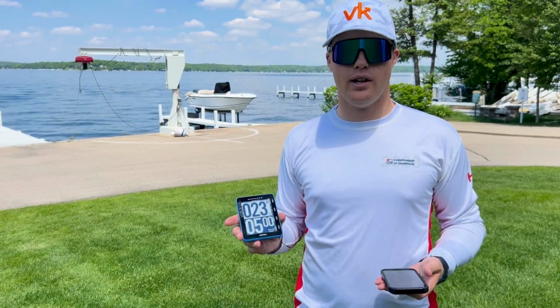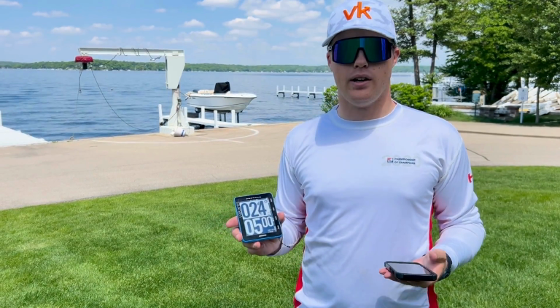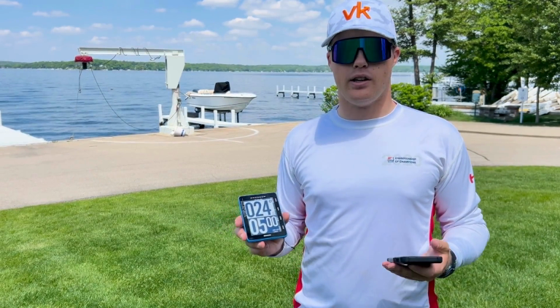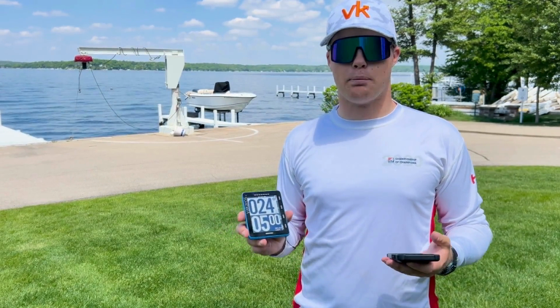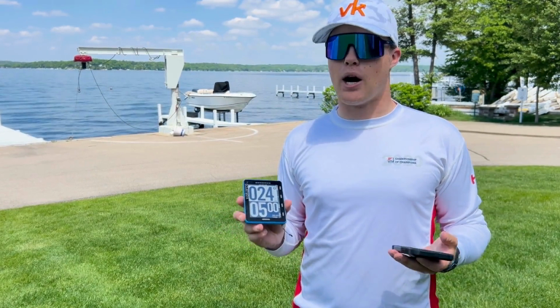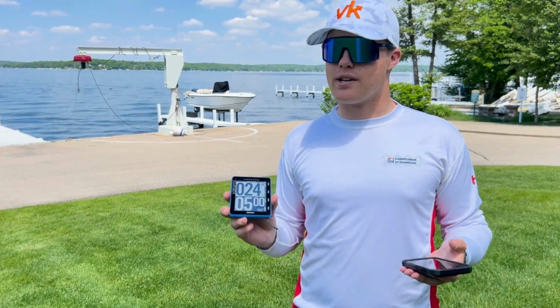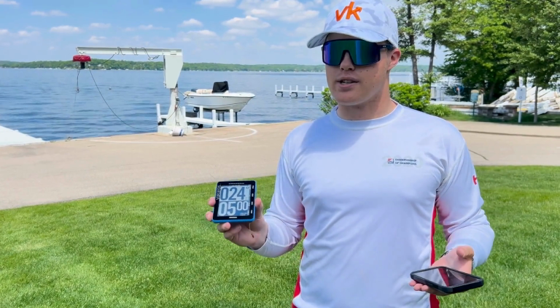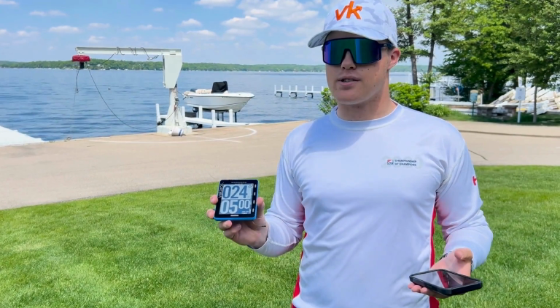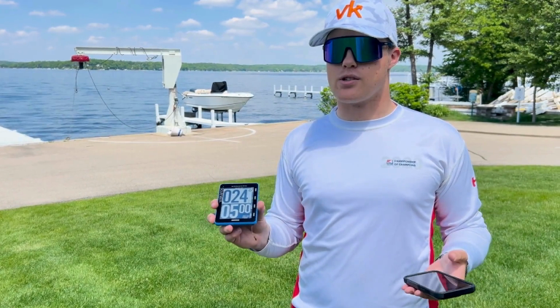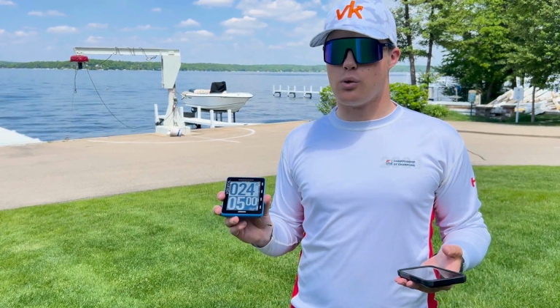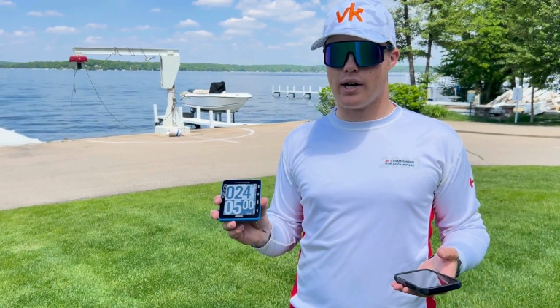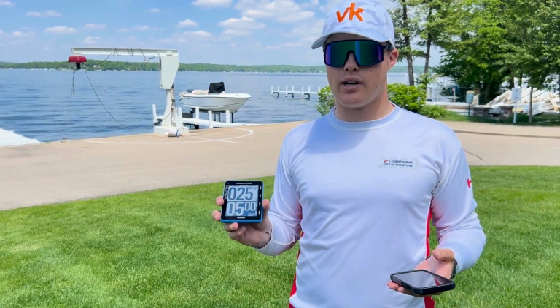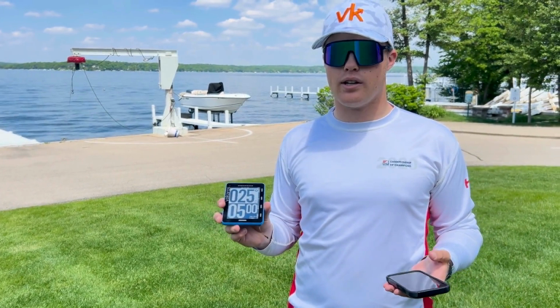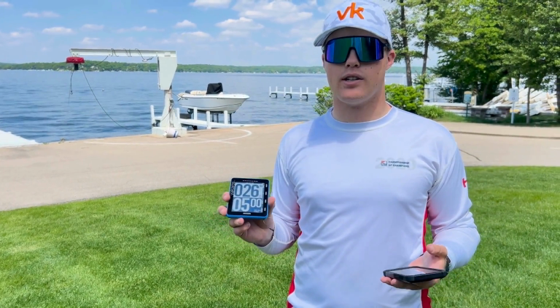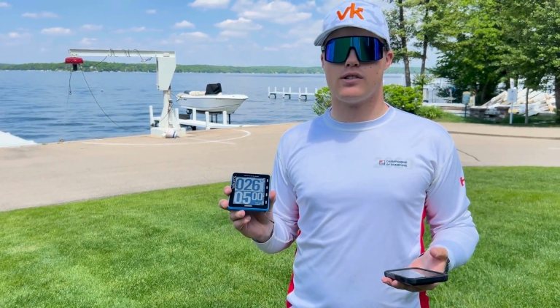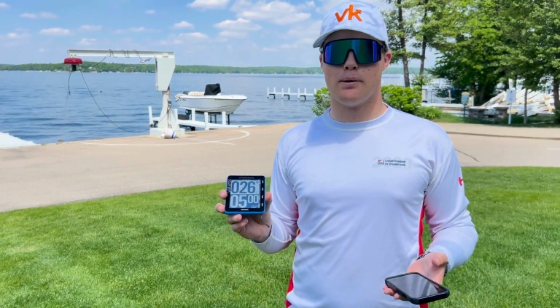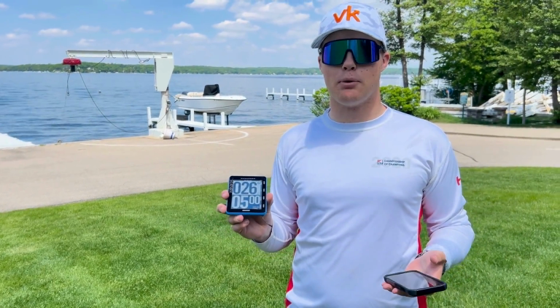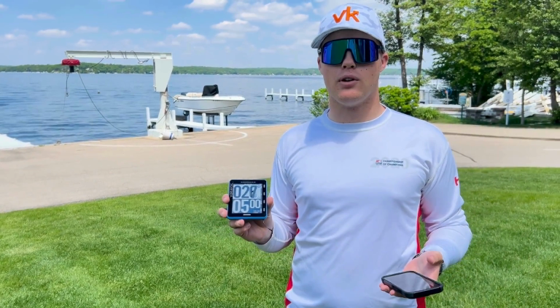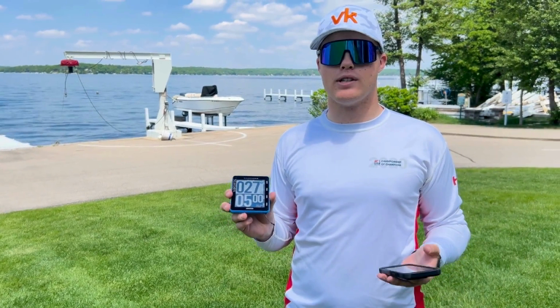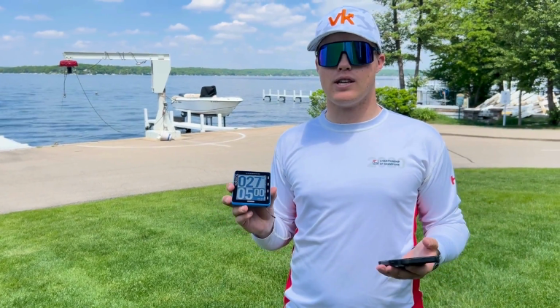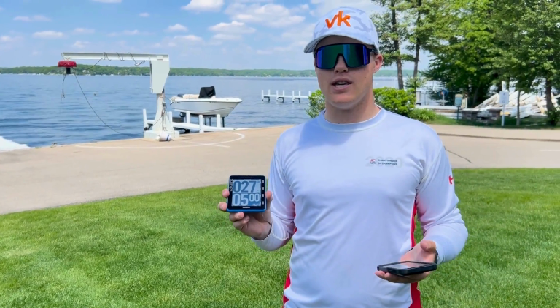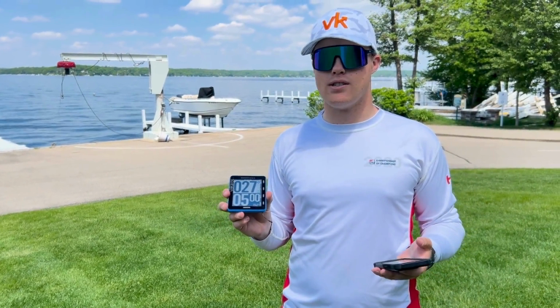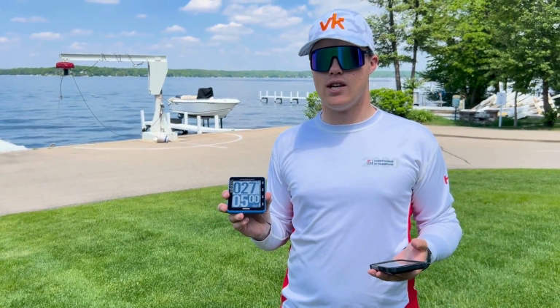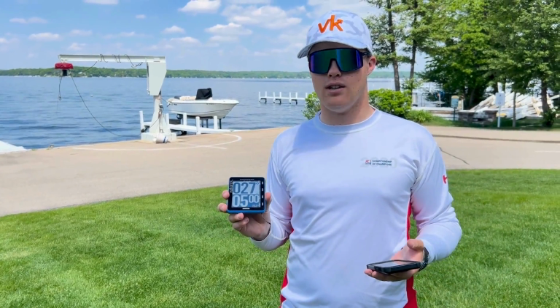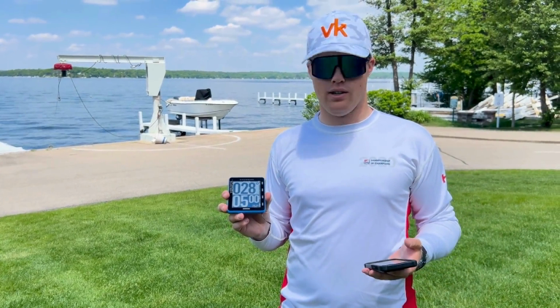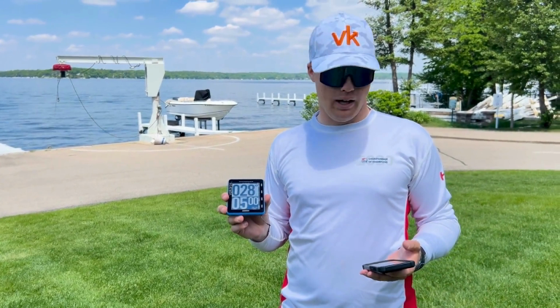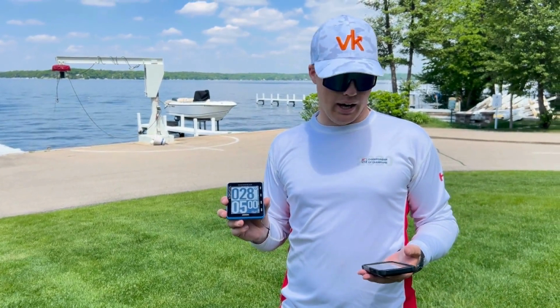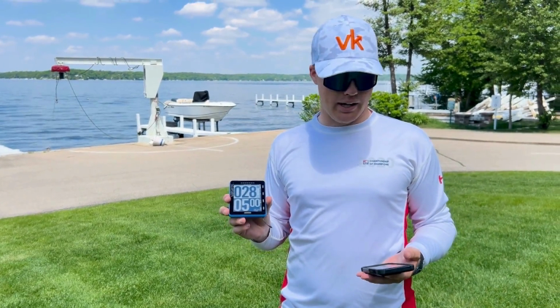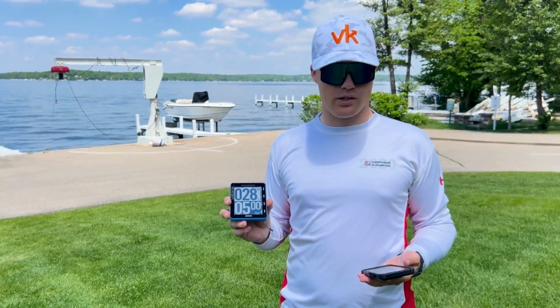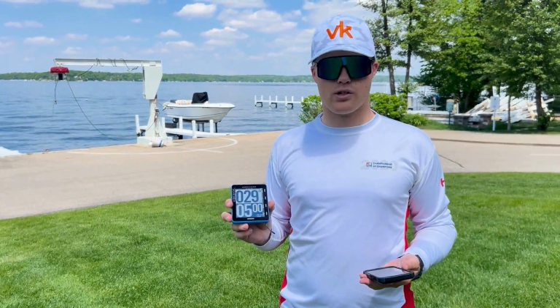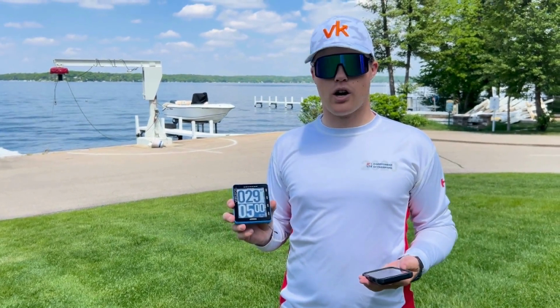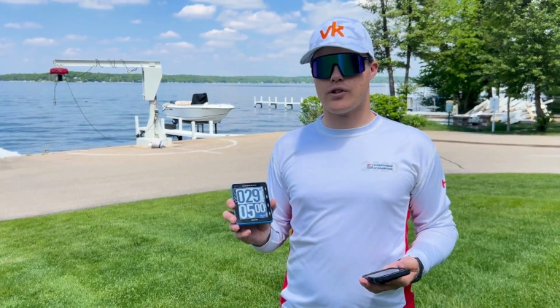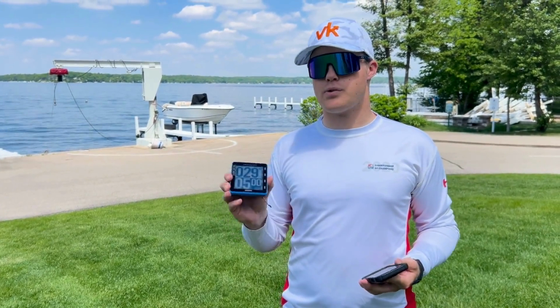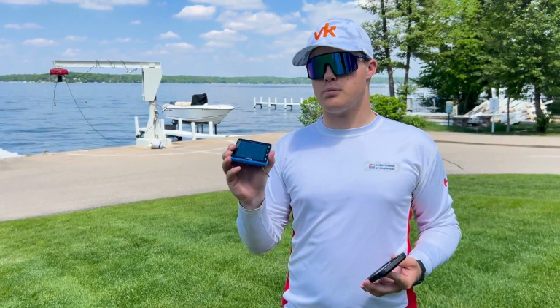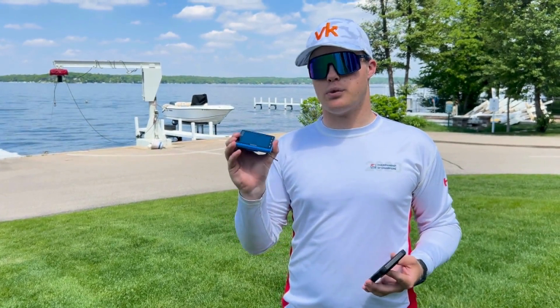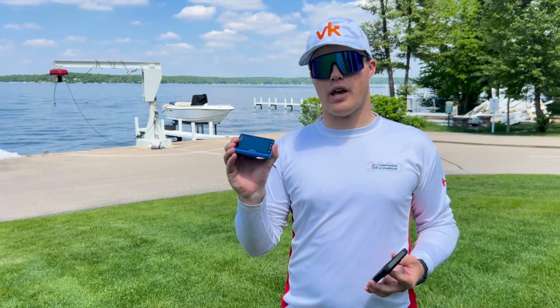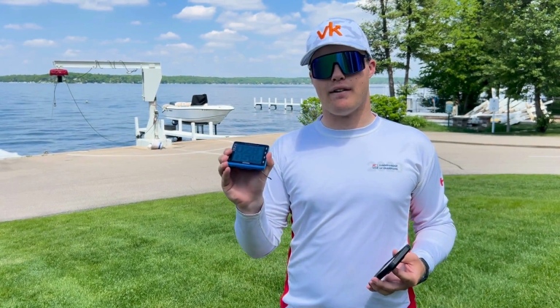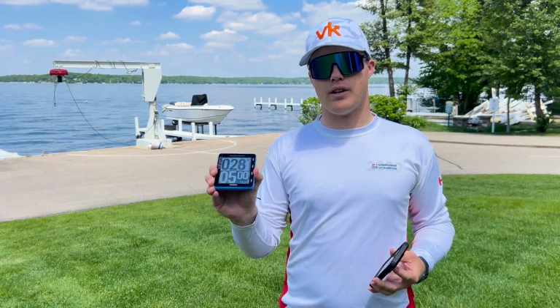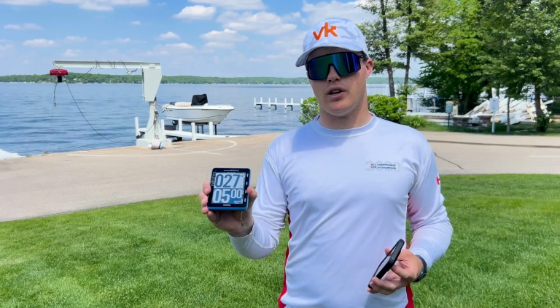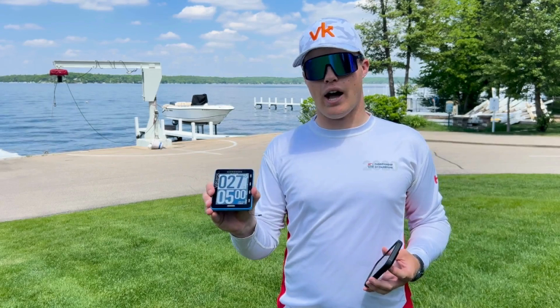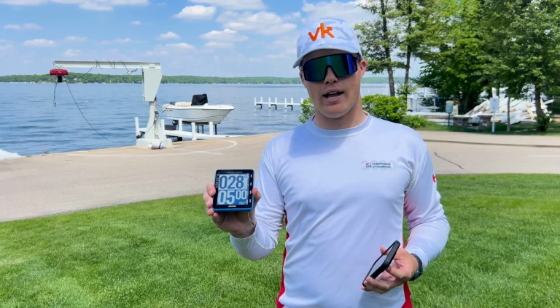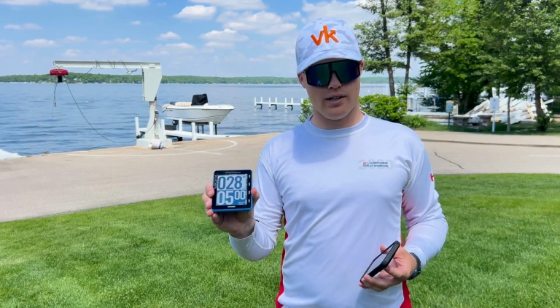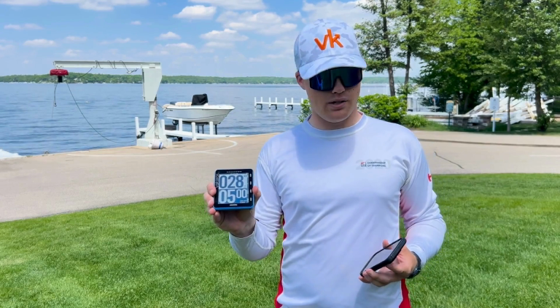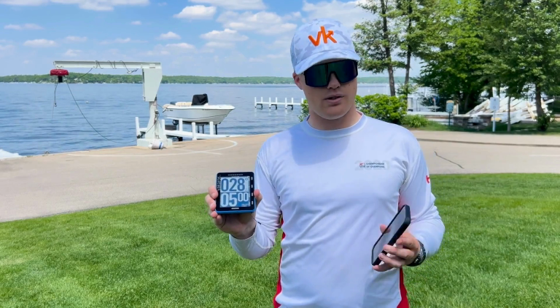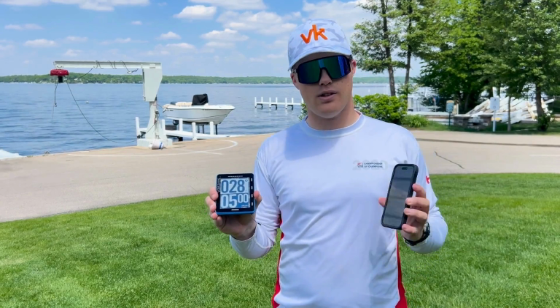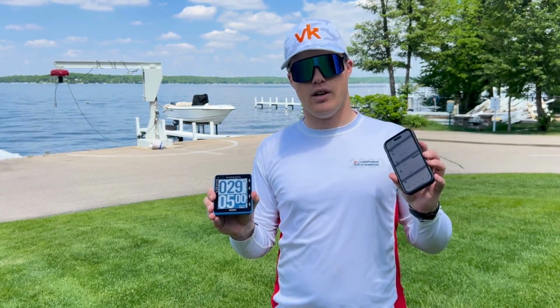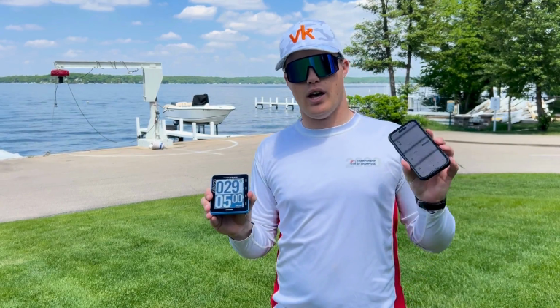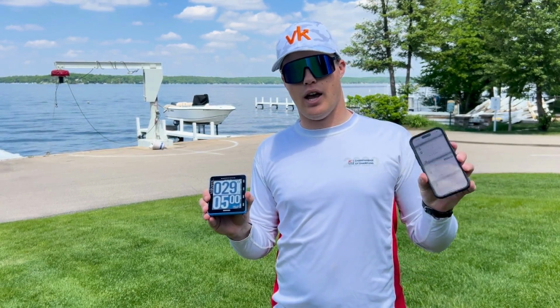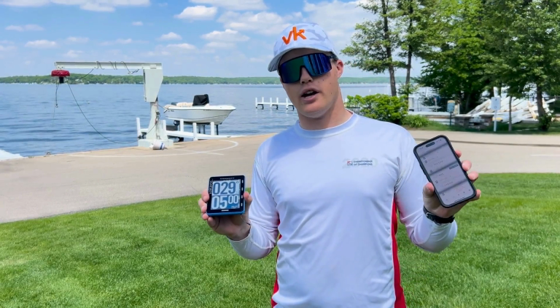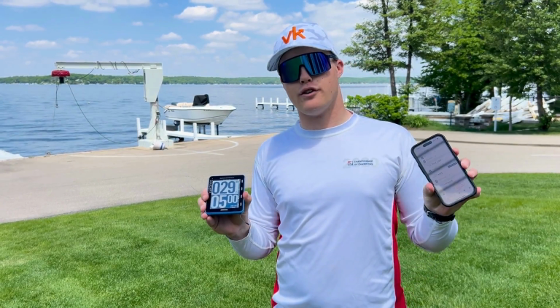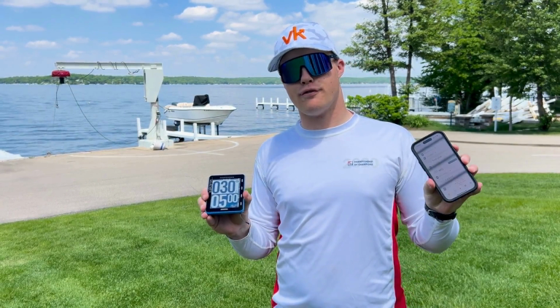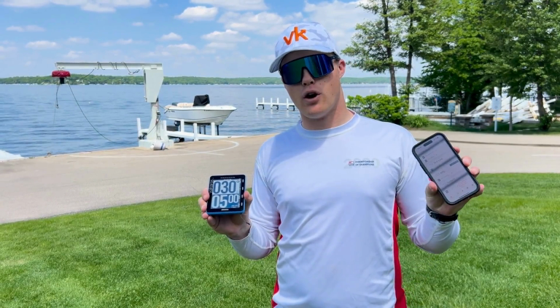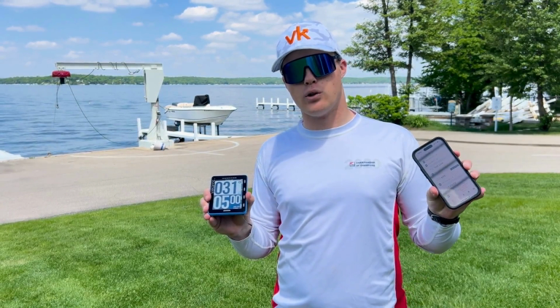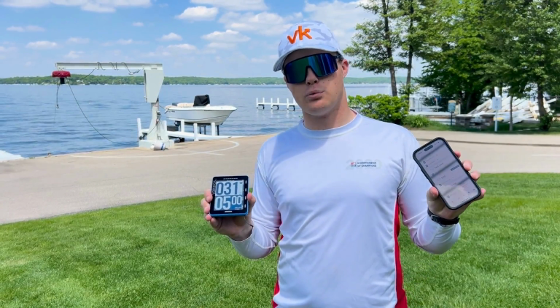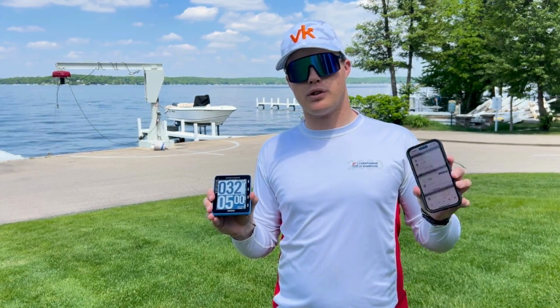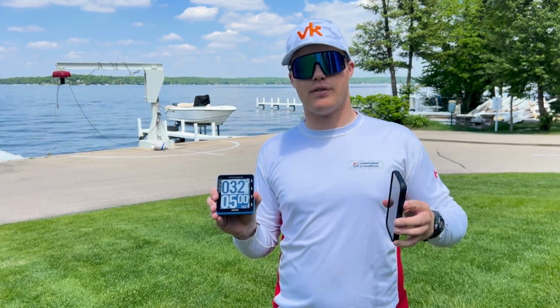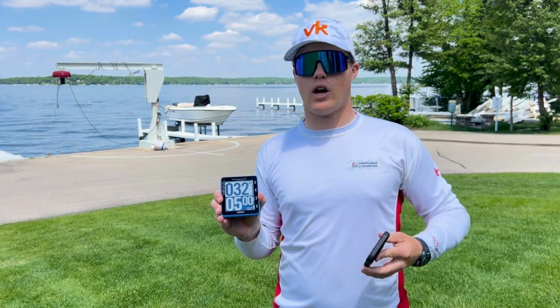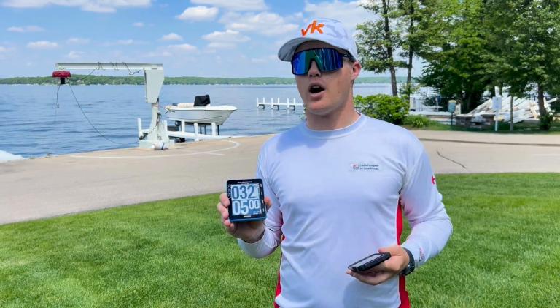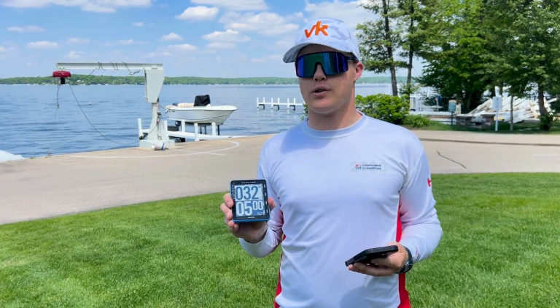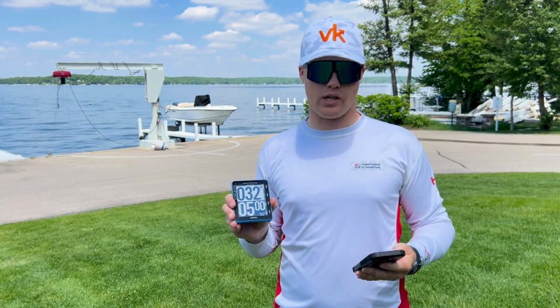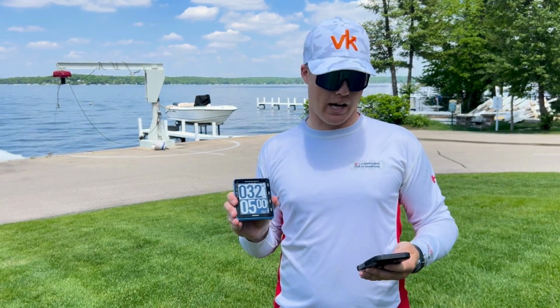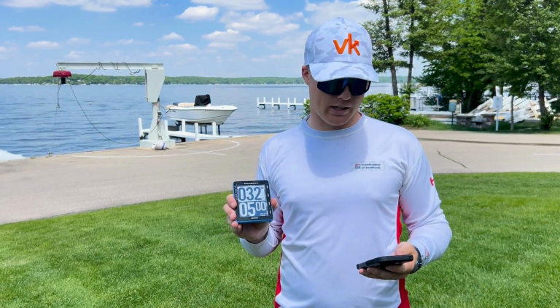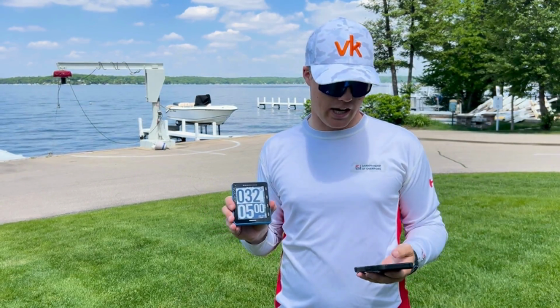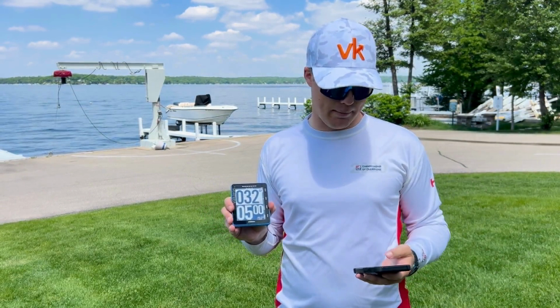The process is quick, it's simple, it's easy, and it starts with having your Atlas and your phone with the Vacaros Connect app.